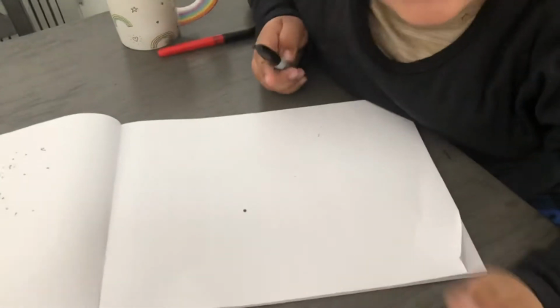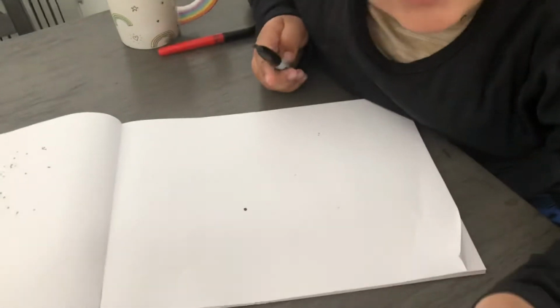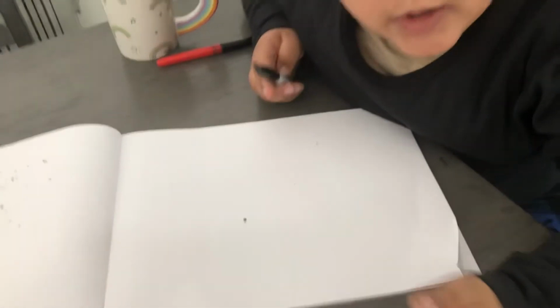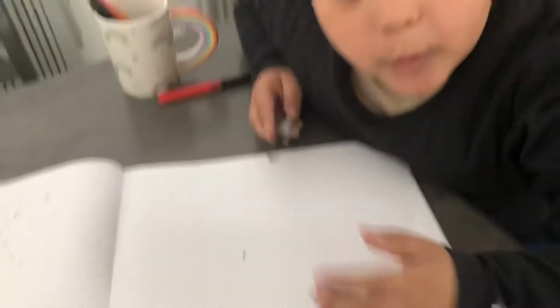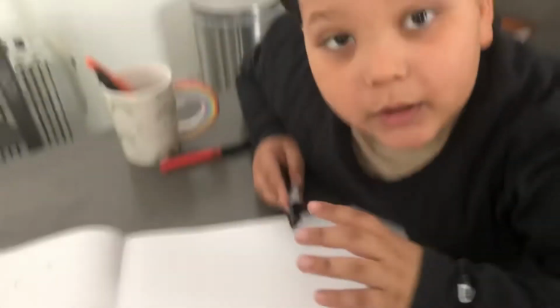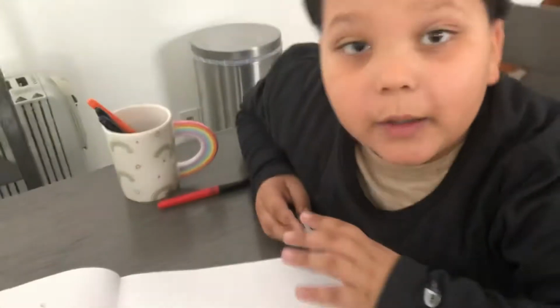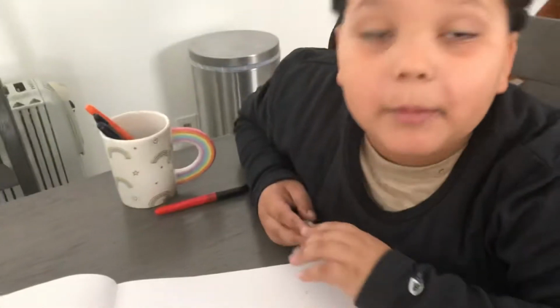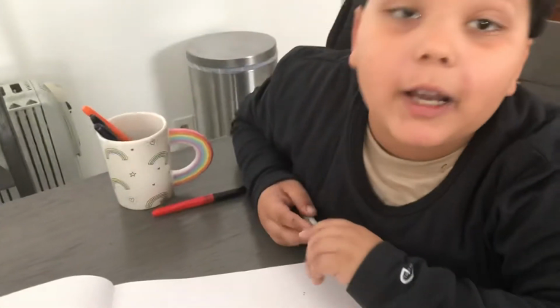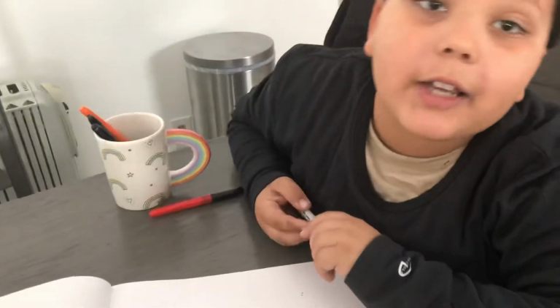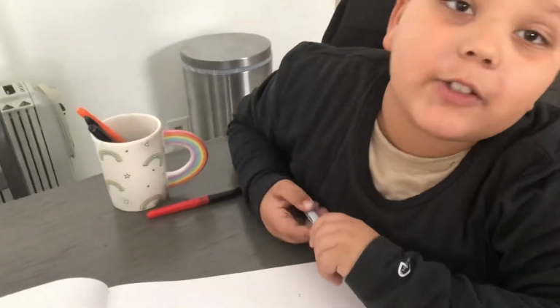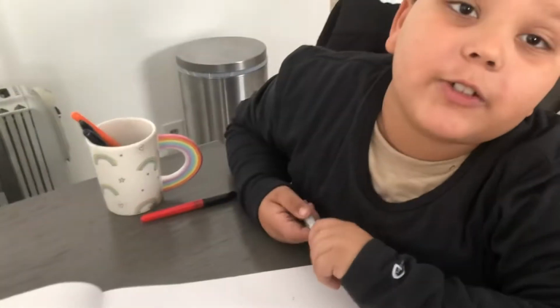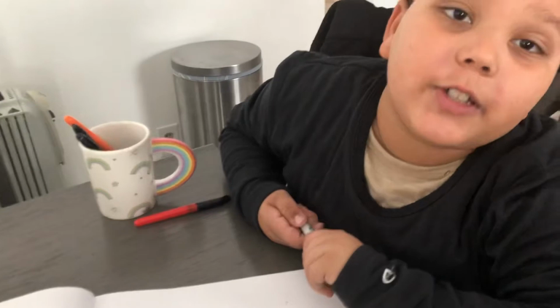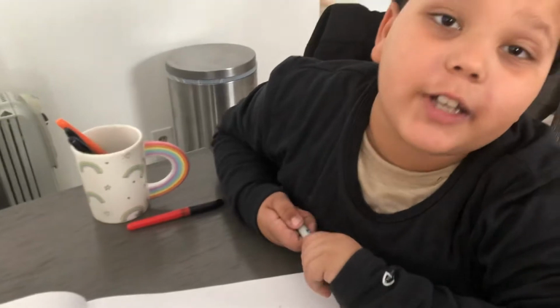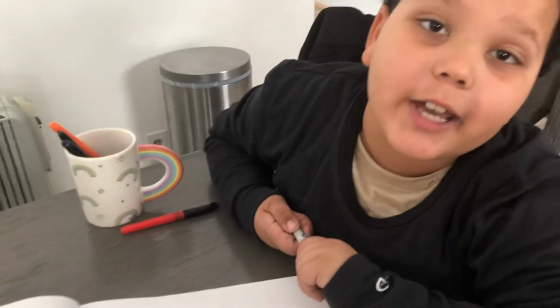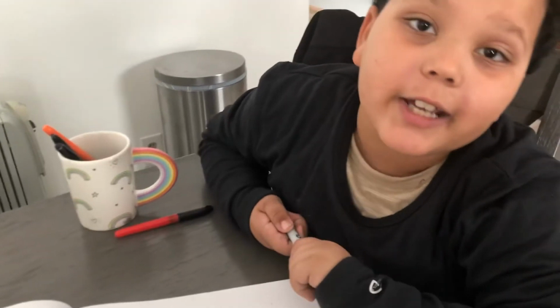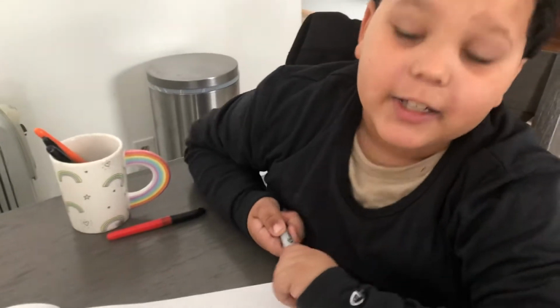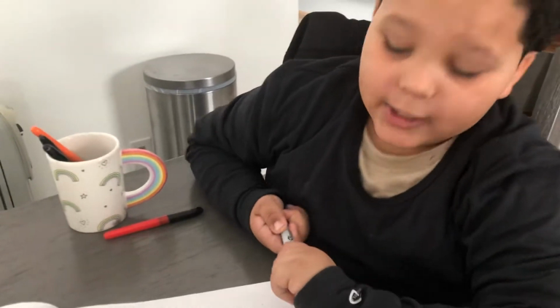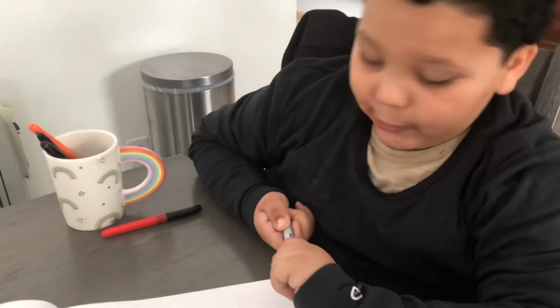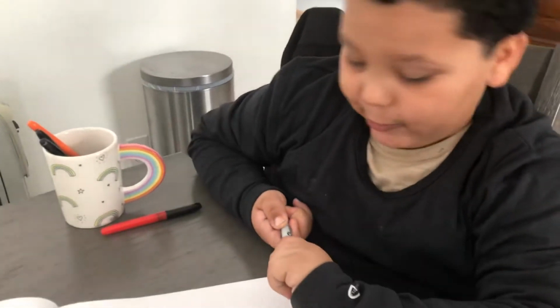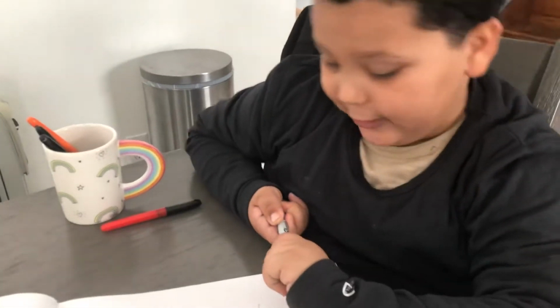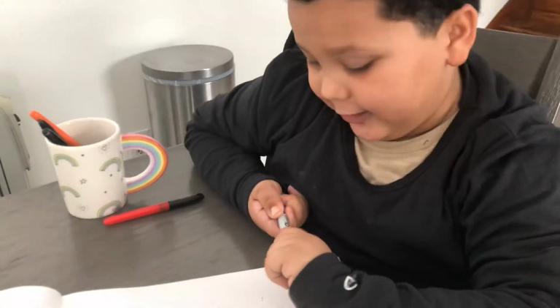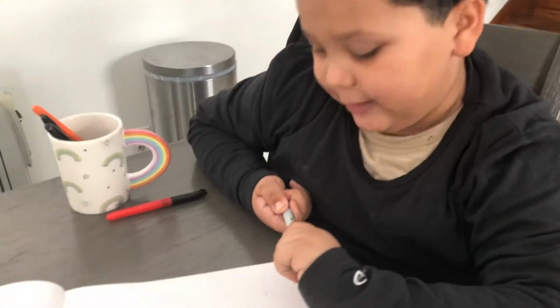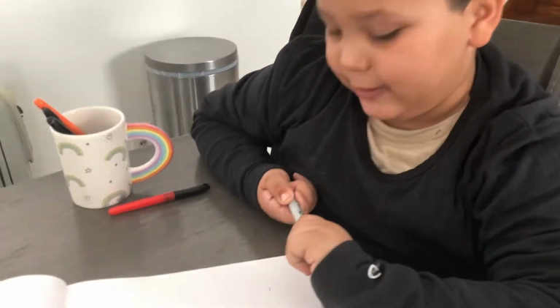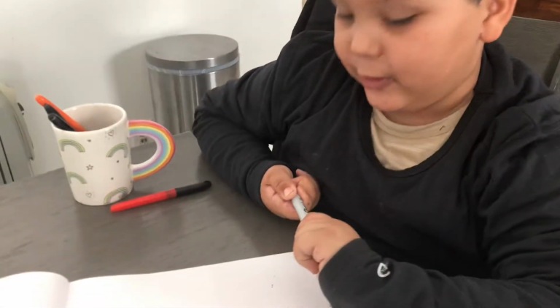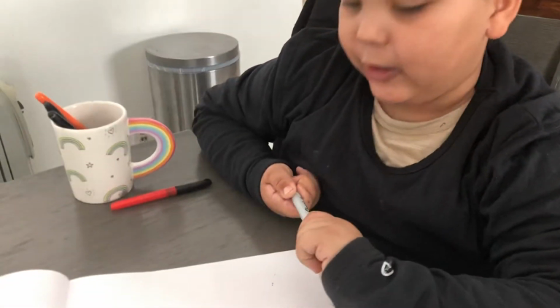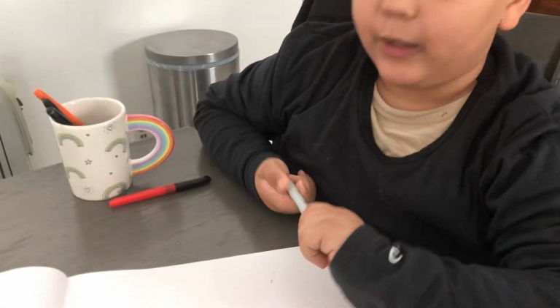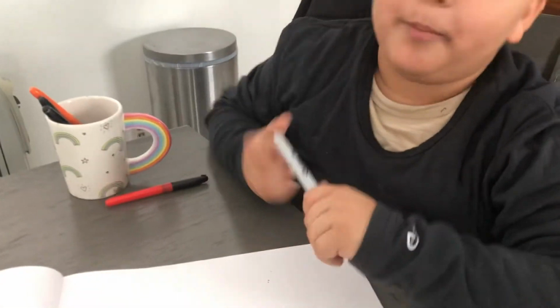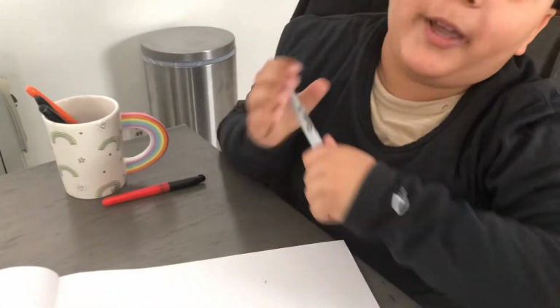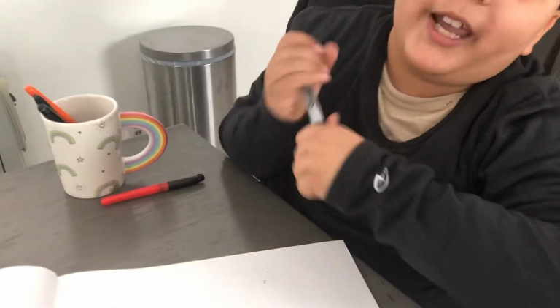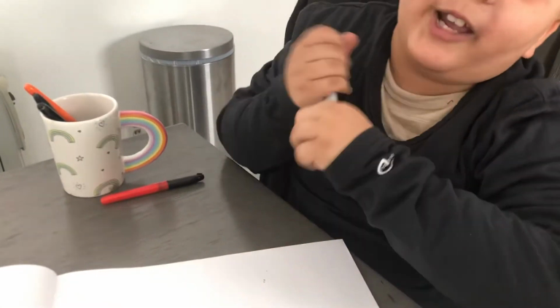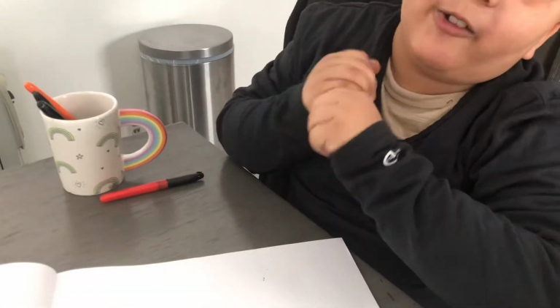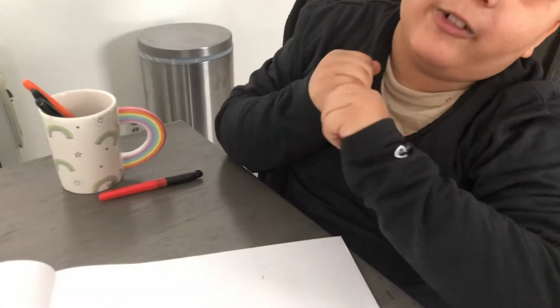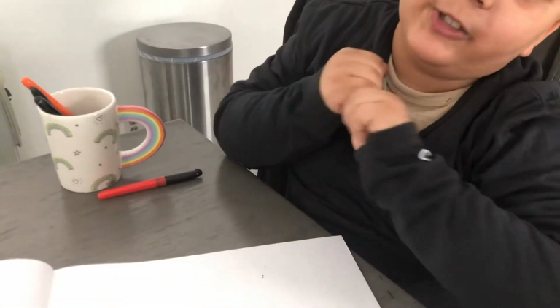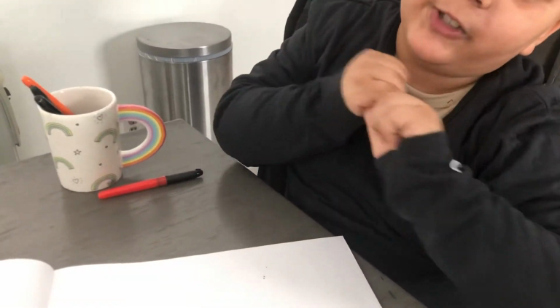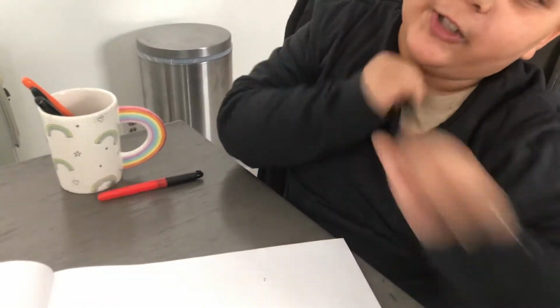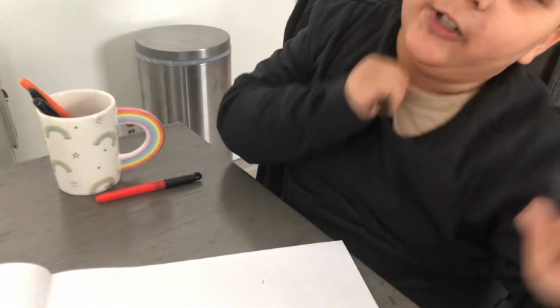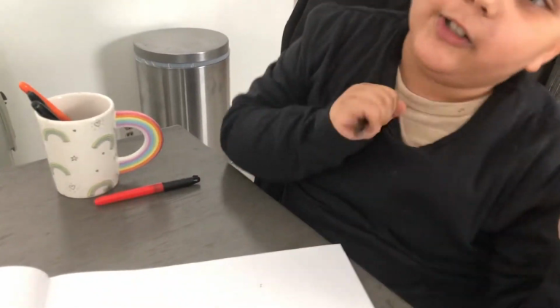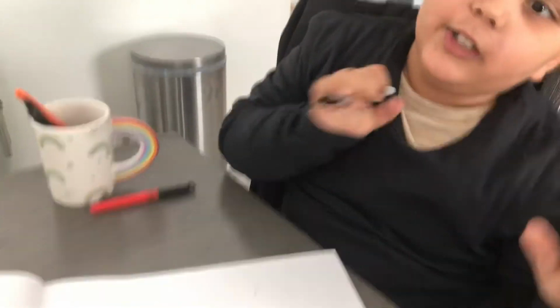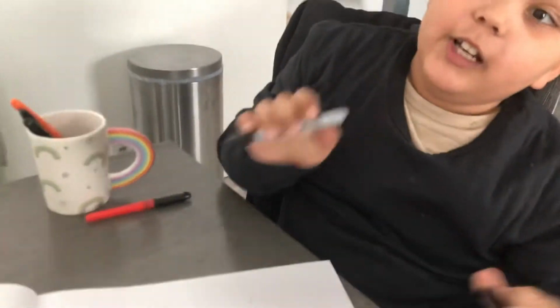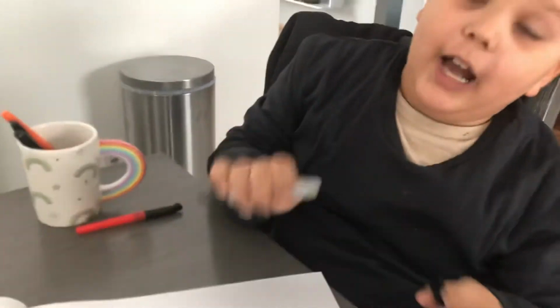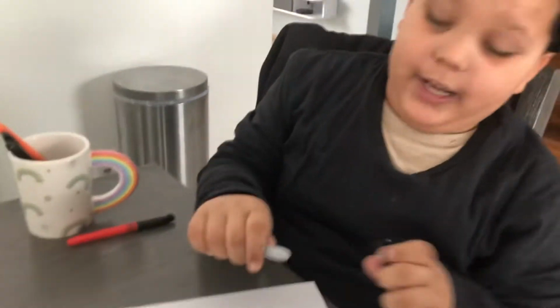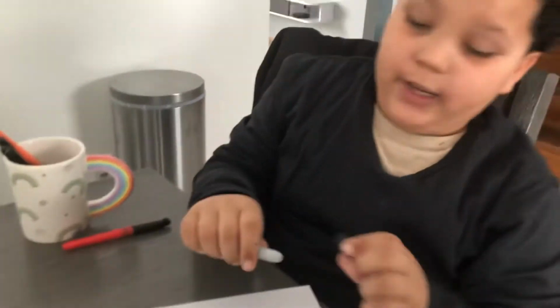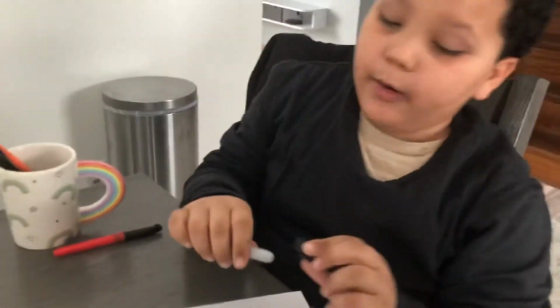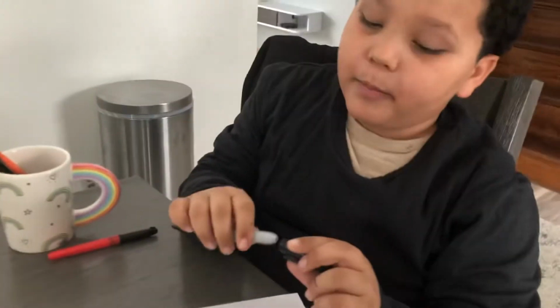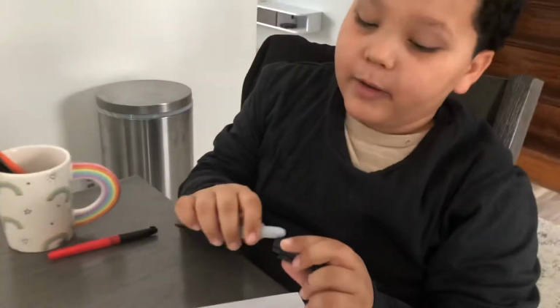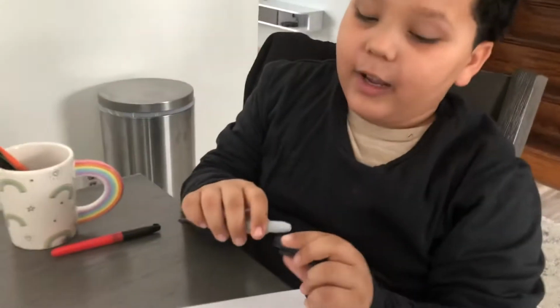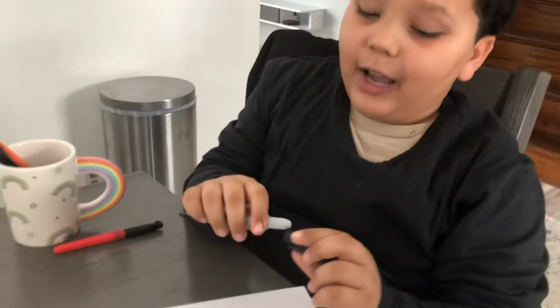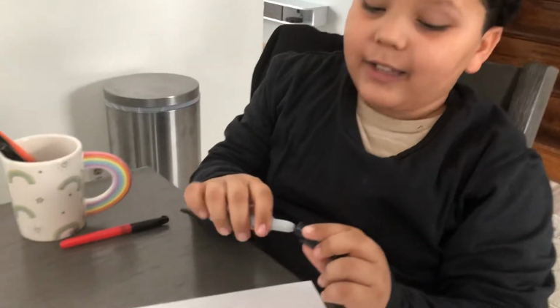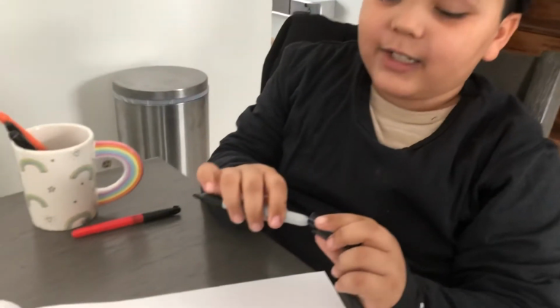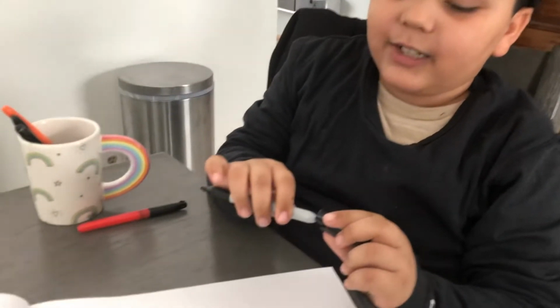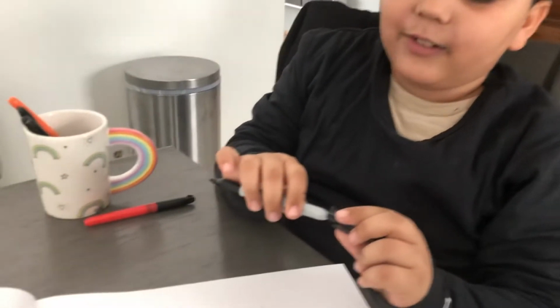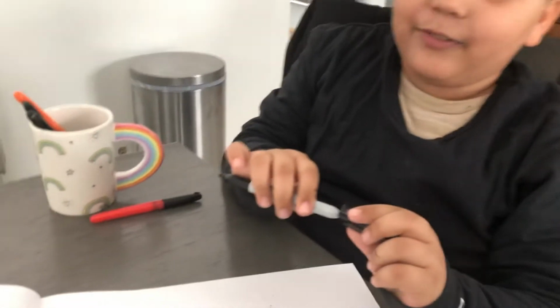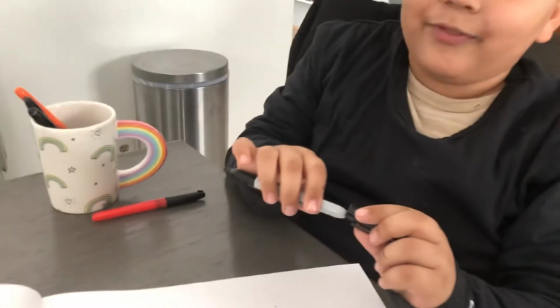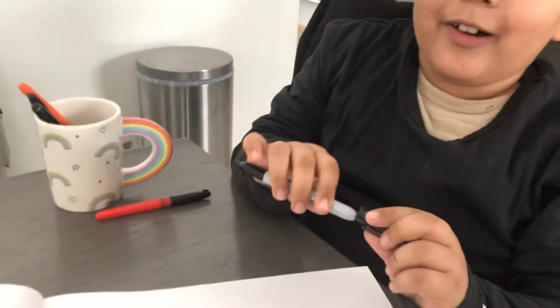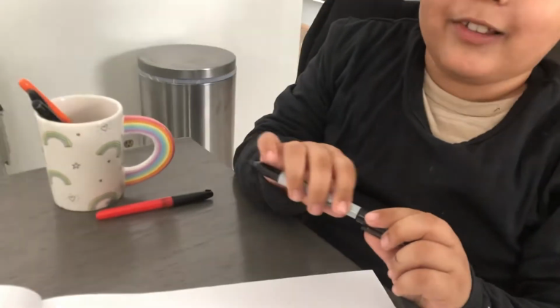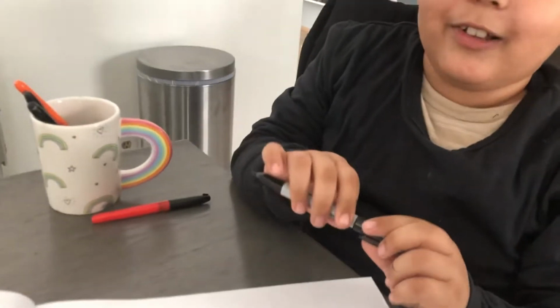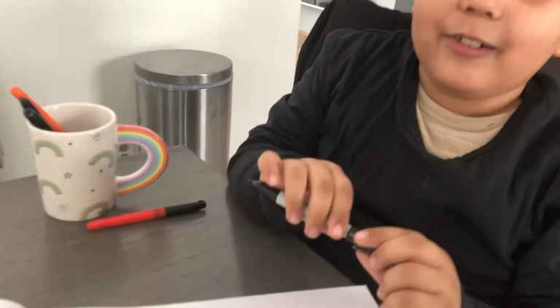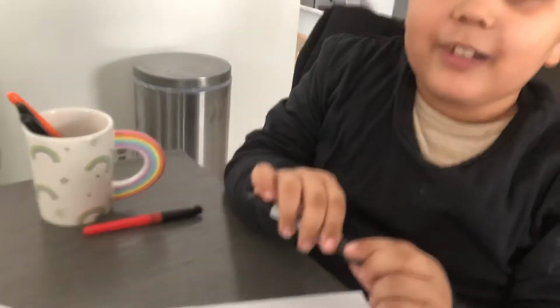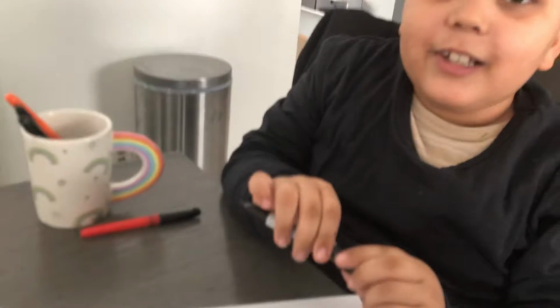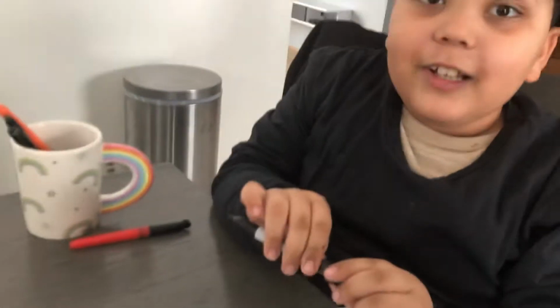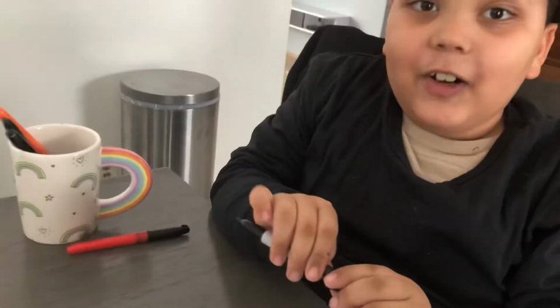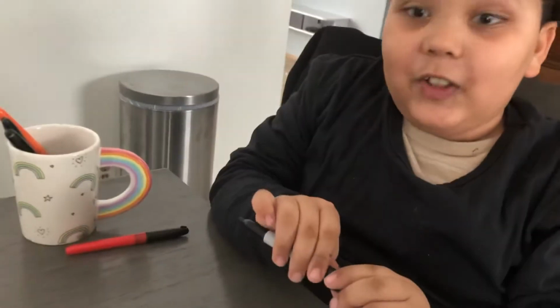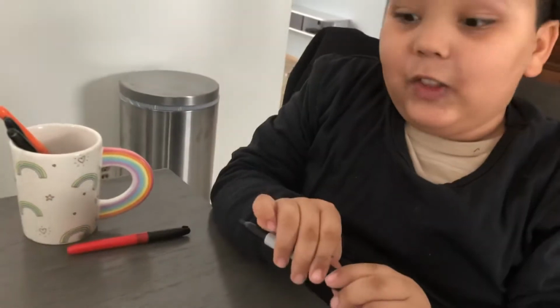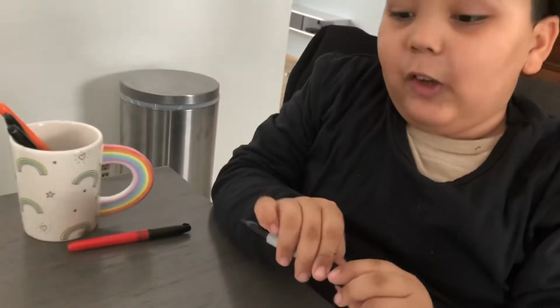What's up guys! So today we are gonna draw a penguin, so I hope you guys get to follow along.